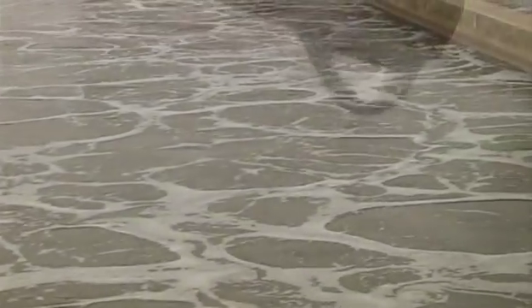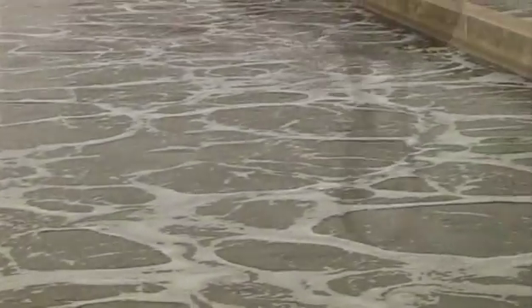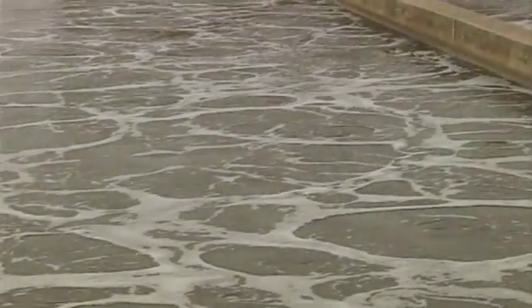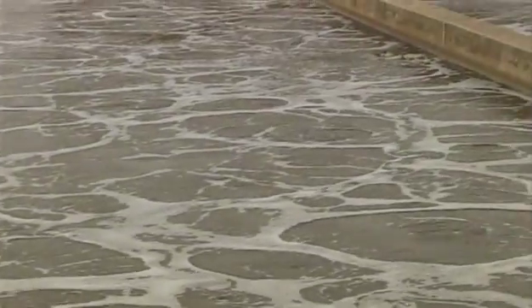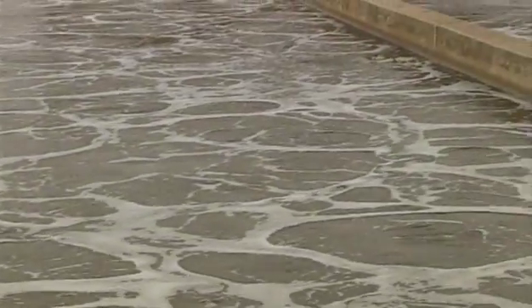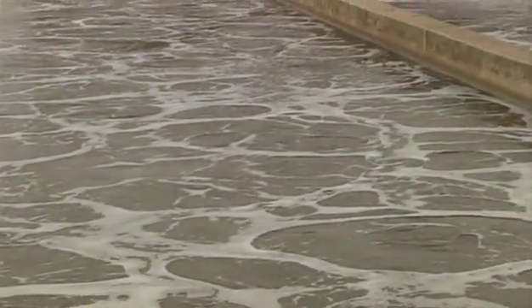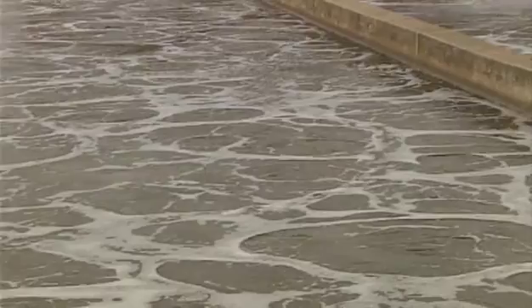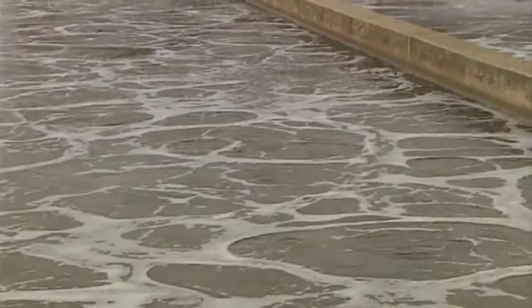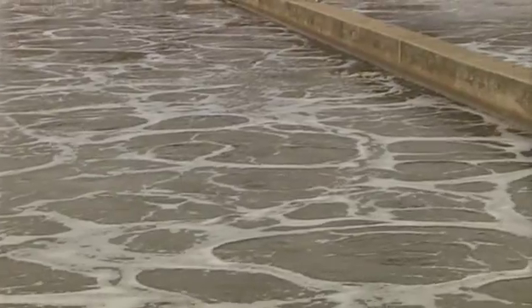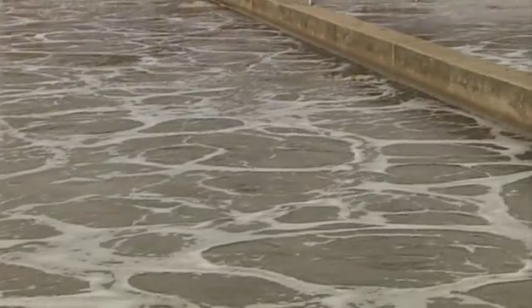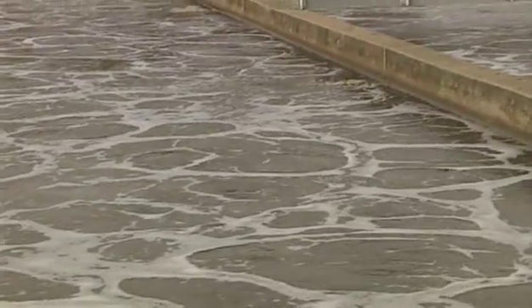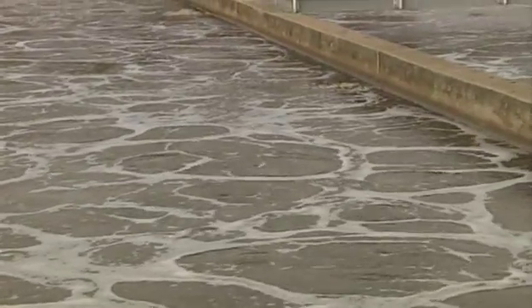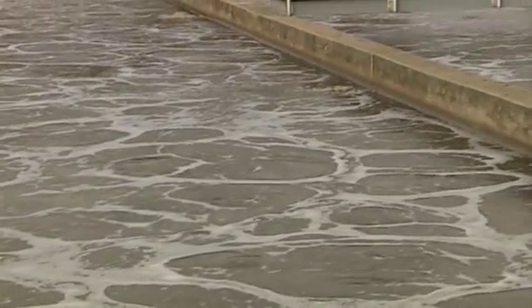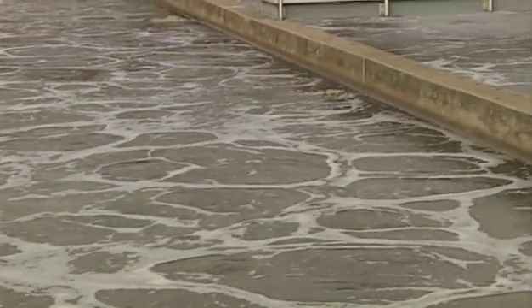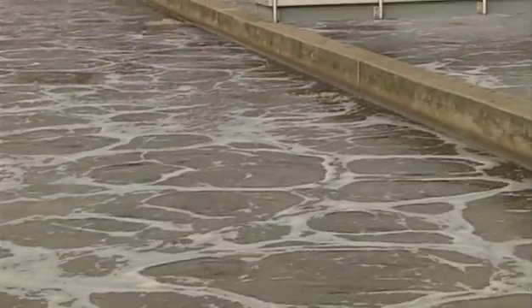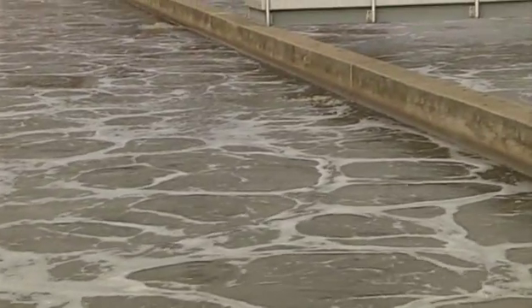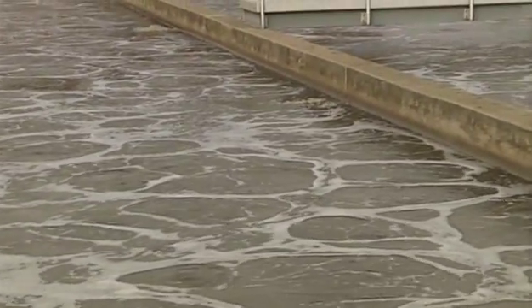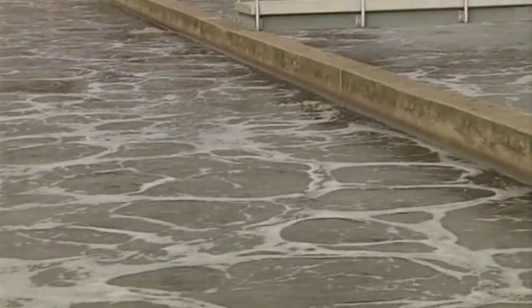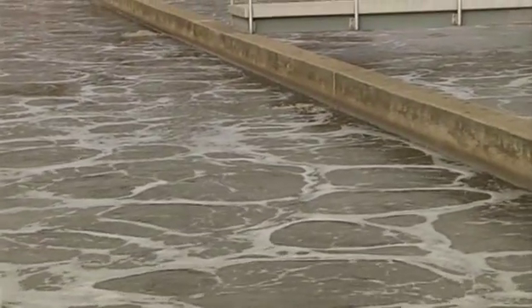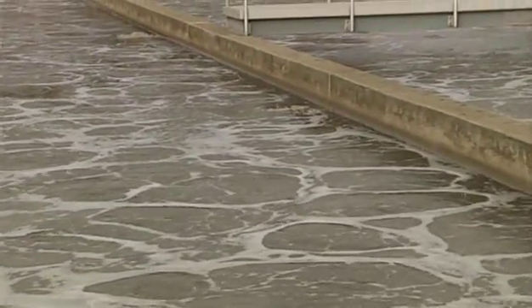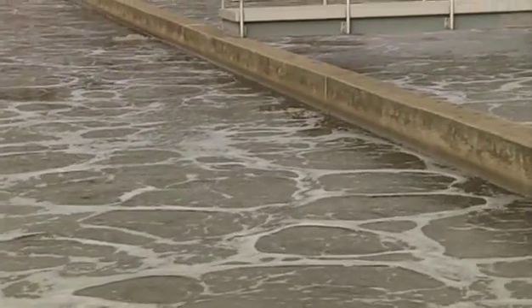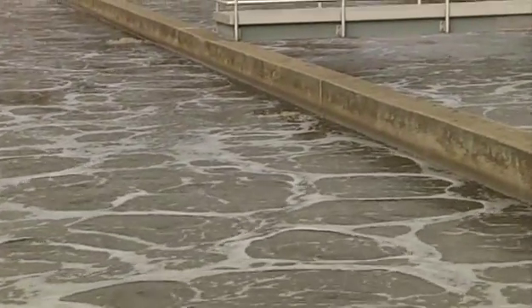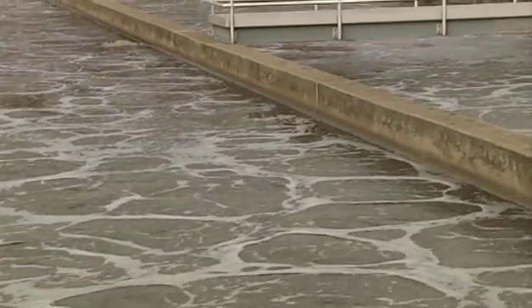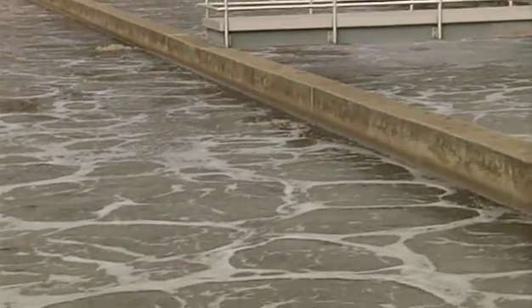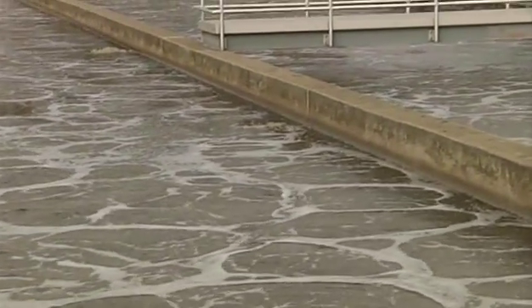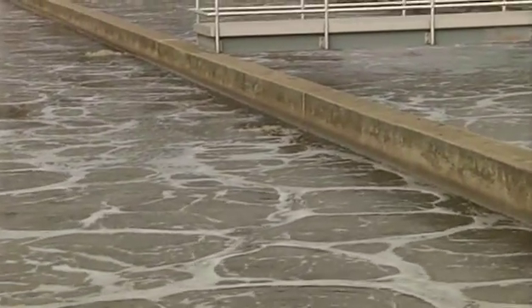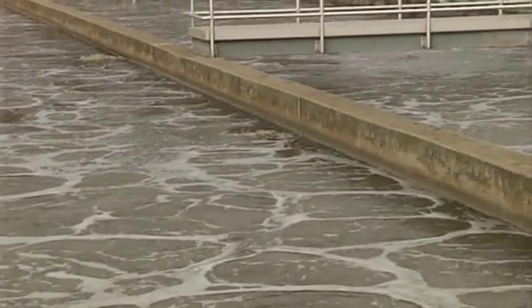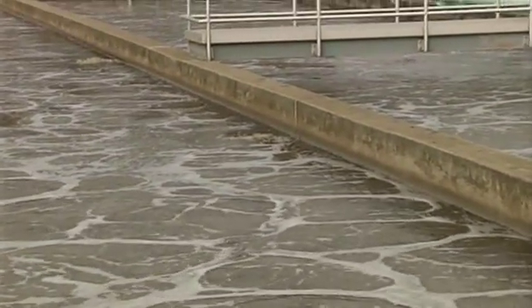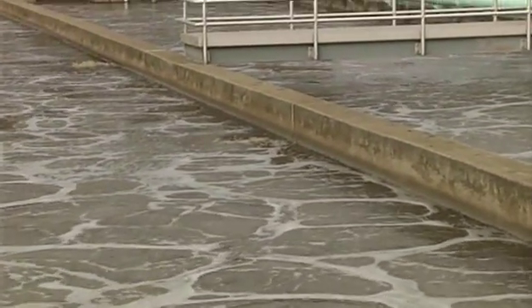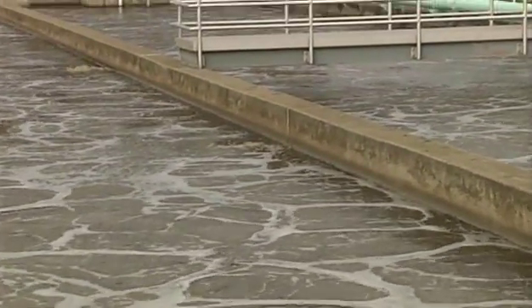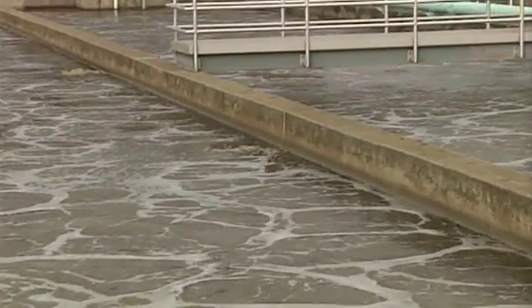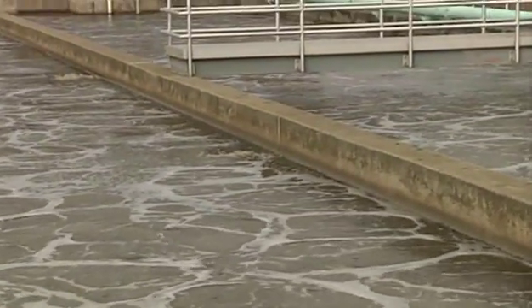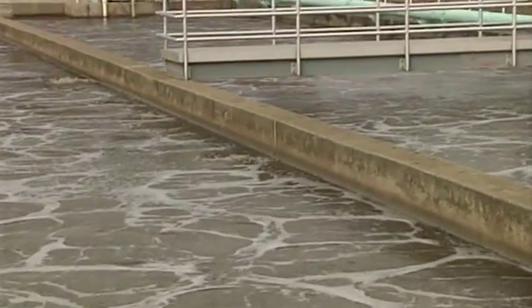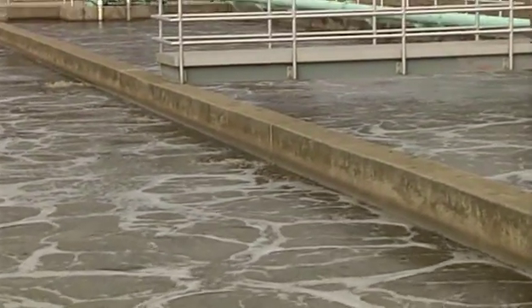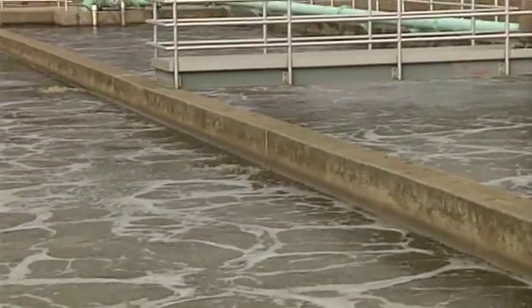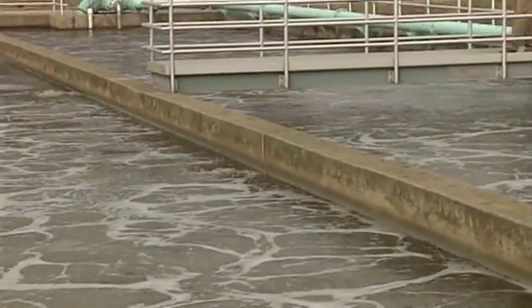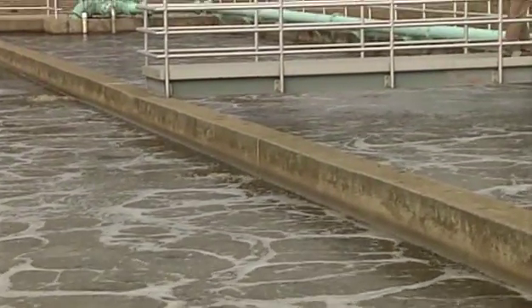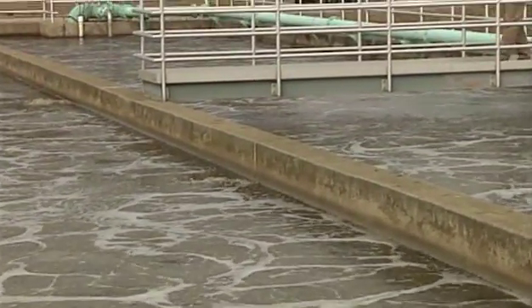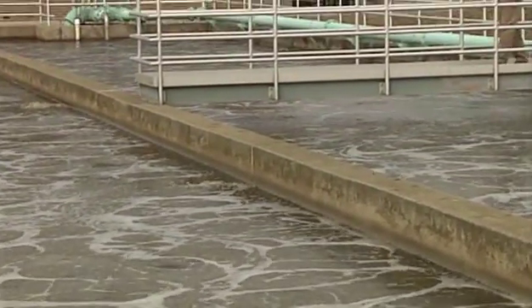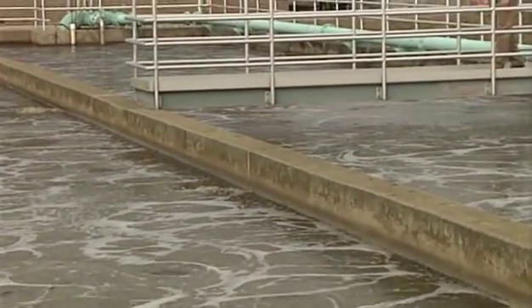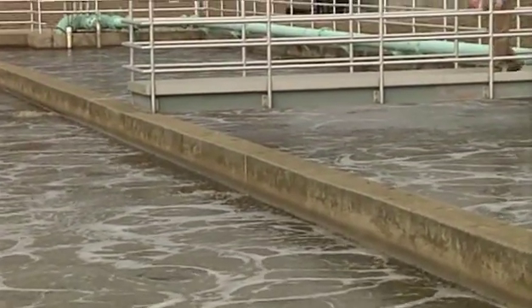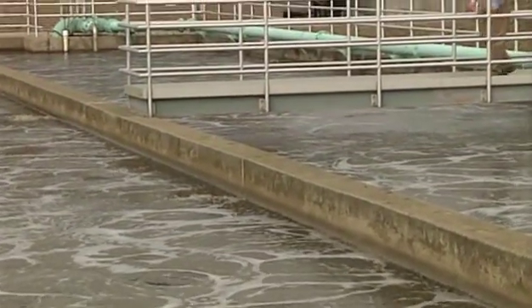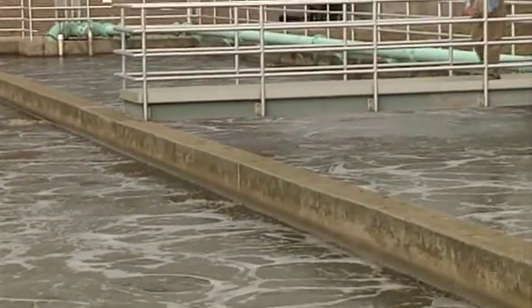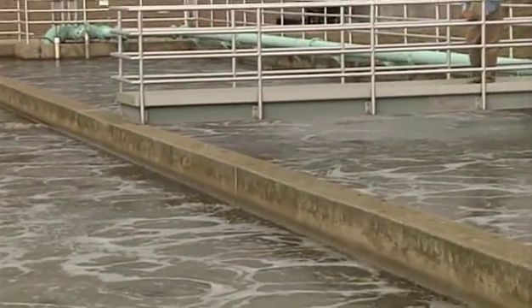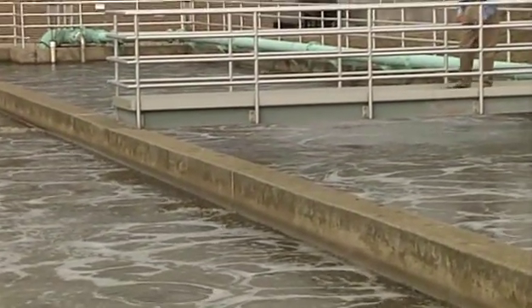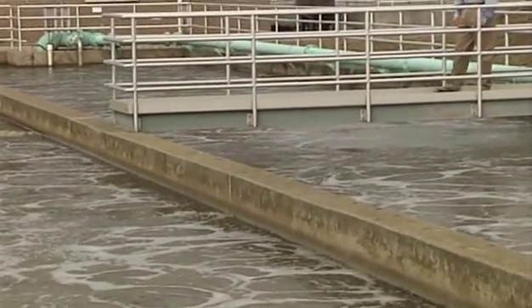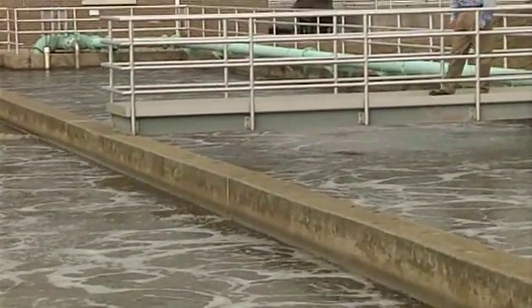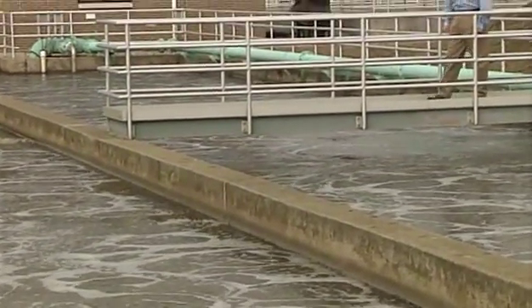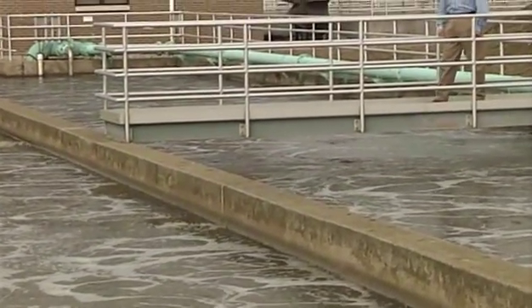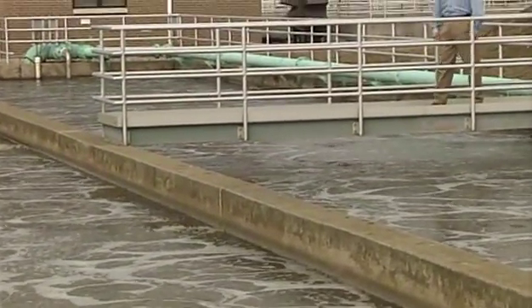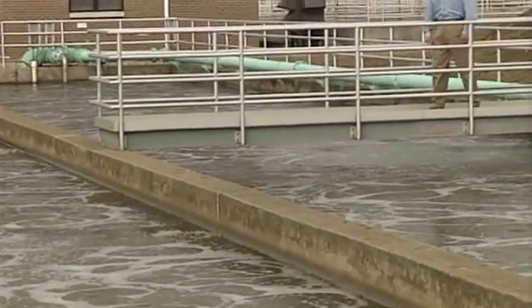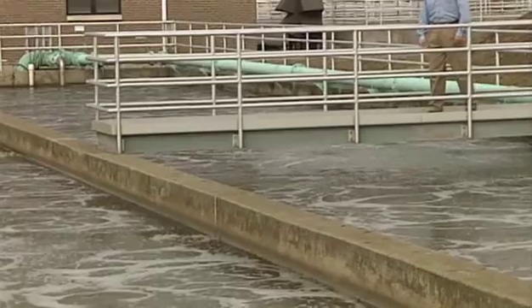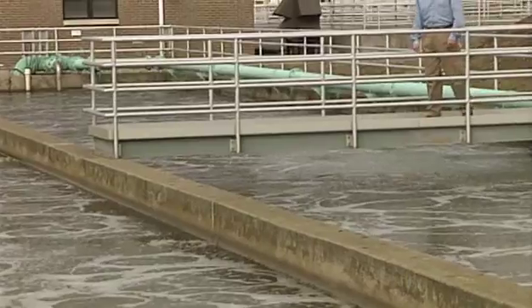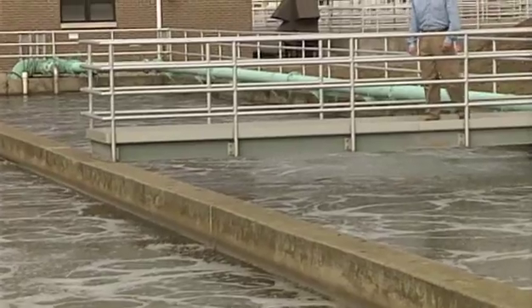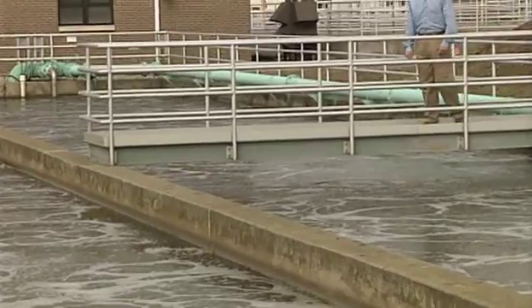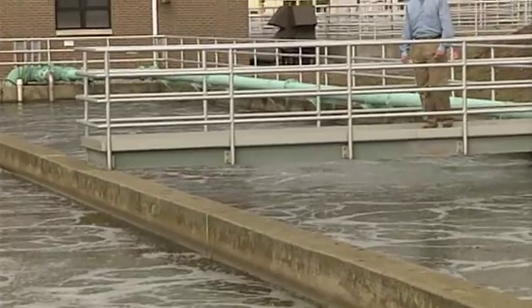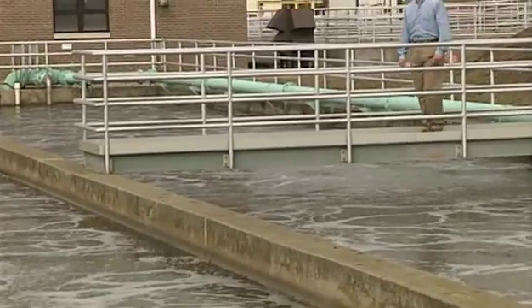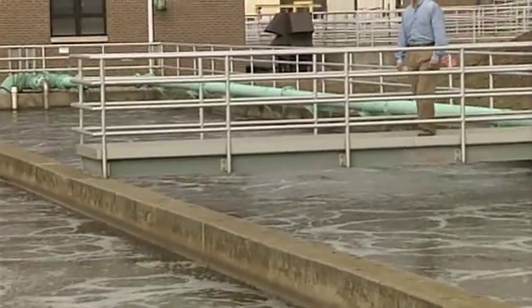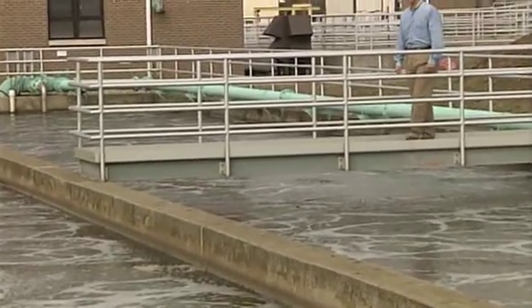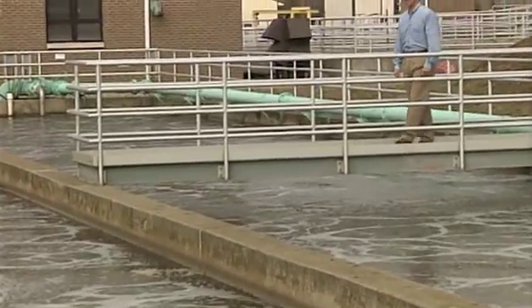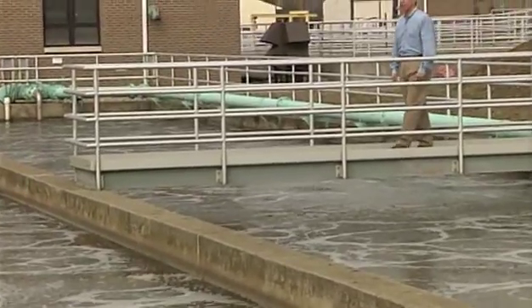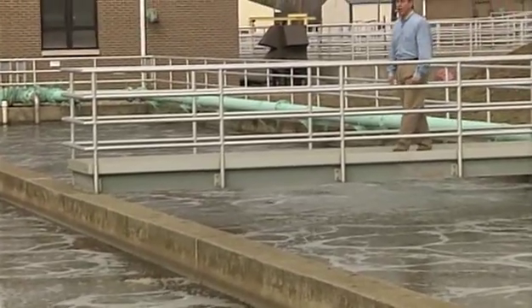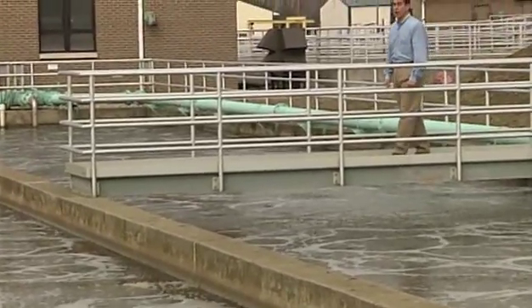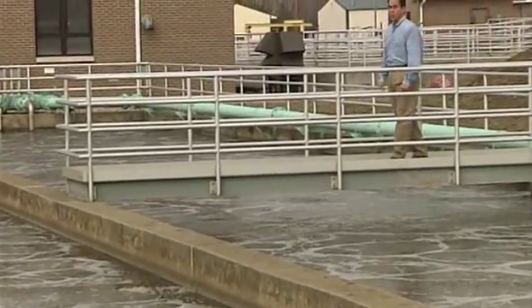When it comes to treating wastewater, there's no room for error. Dollars are at stake, and more importantly, so is the environment.